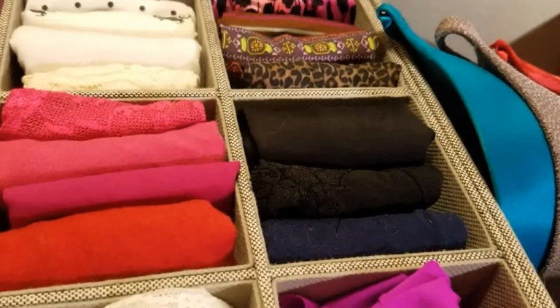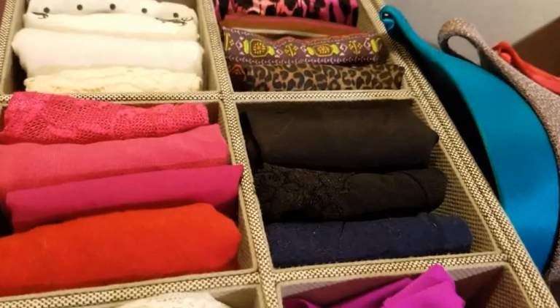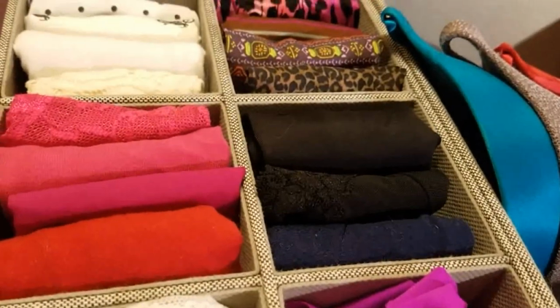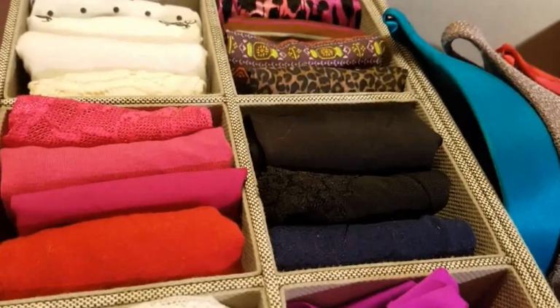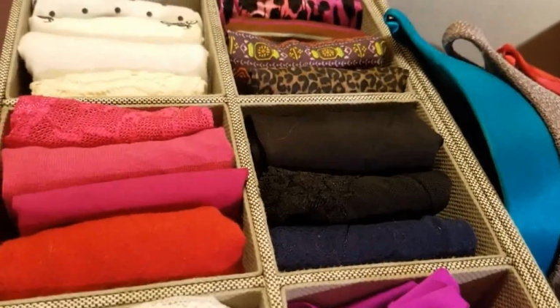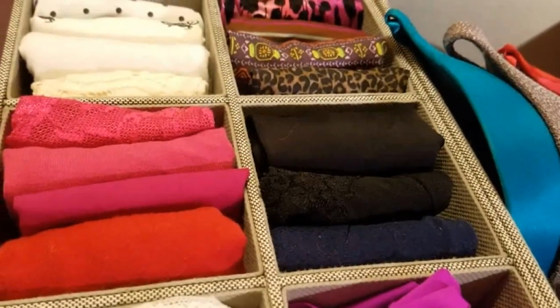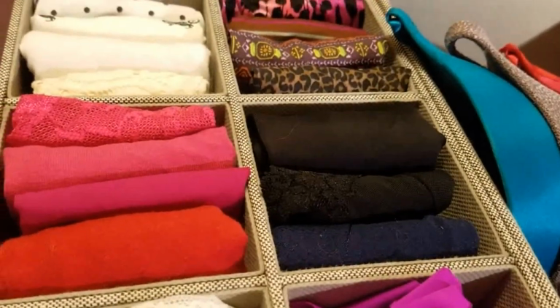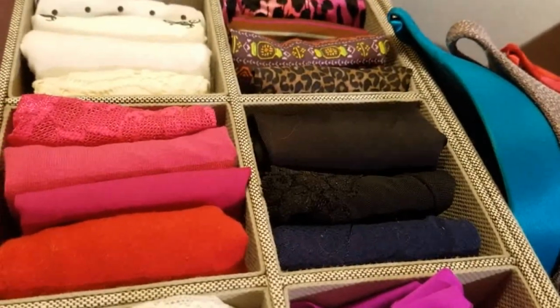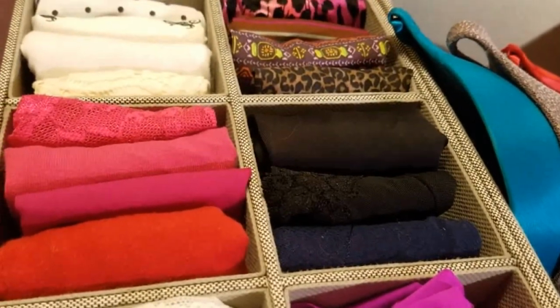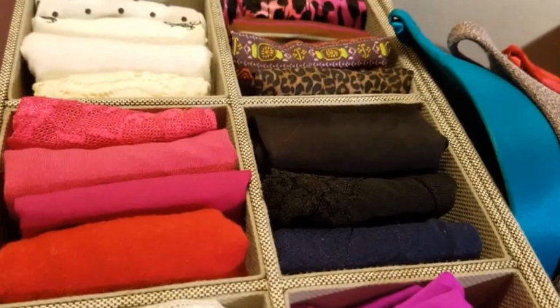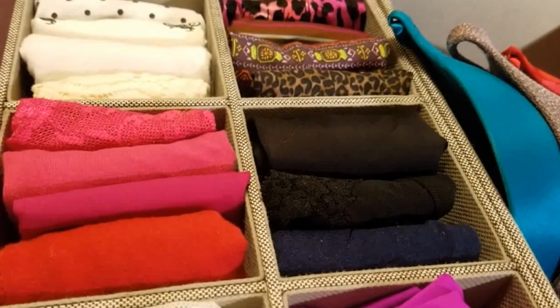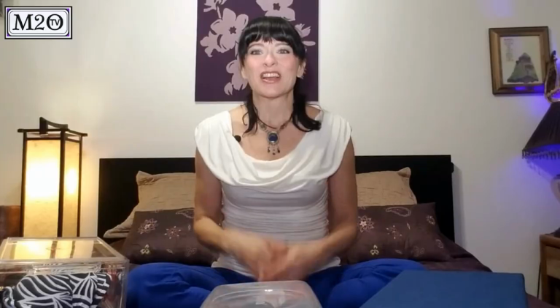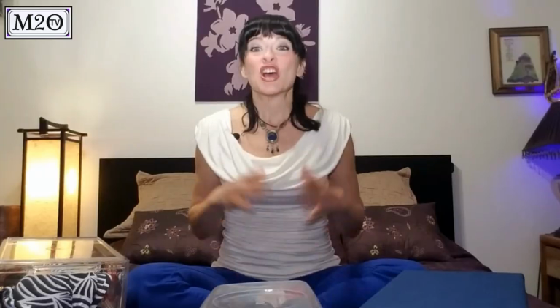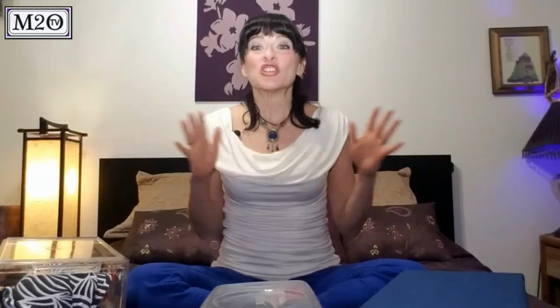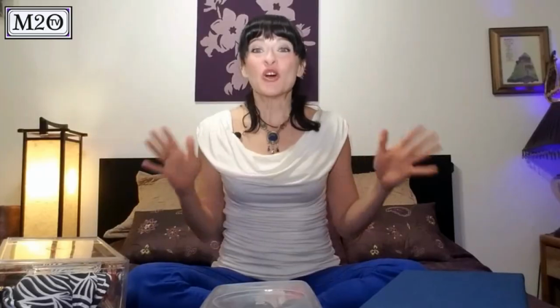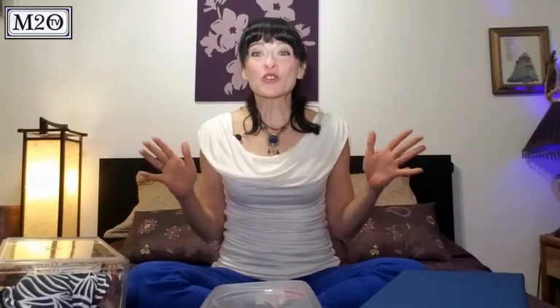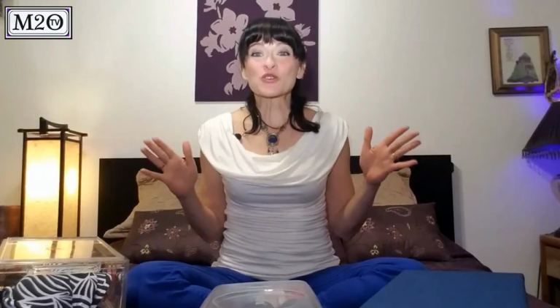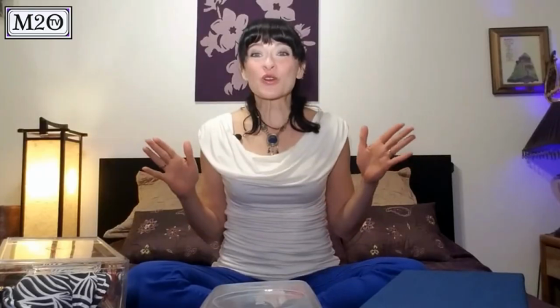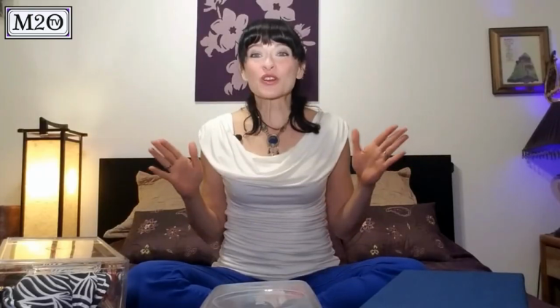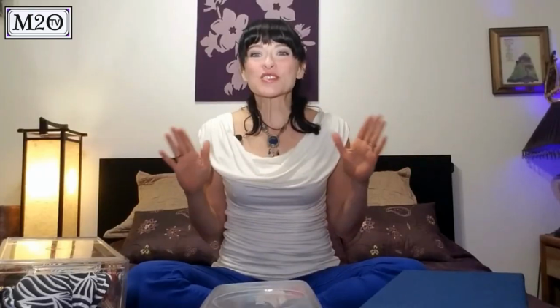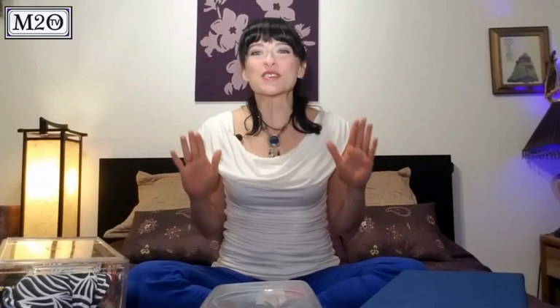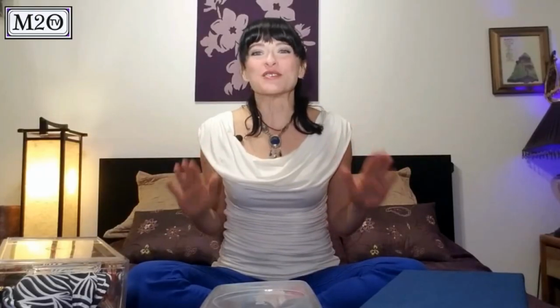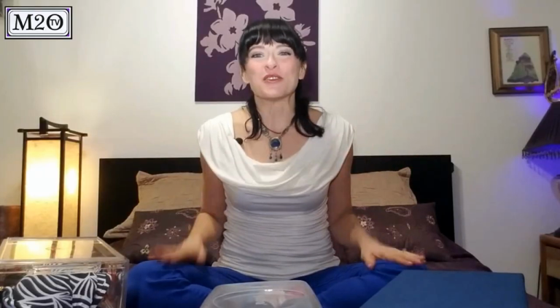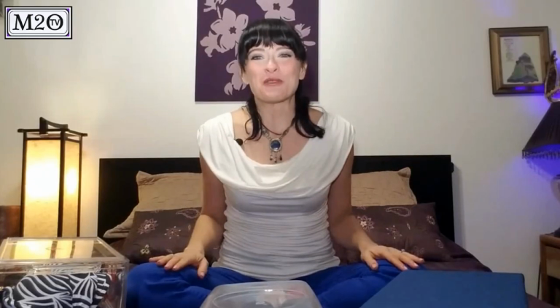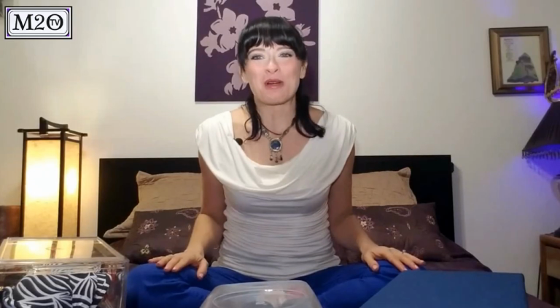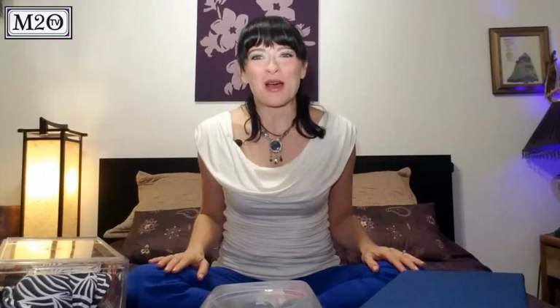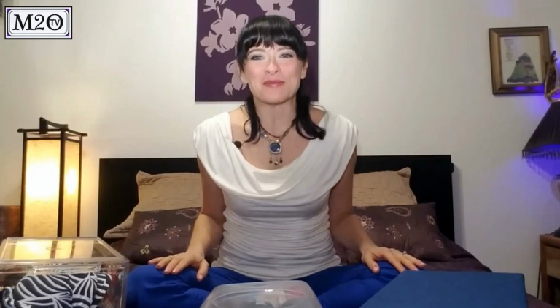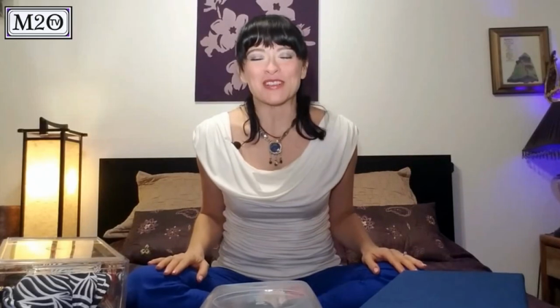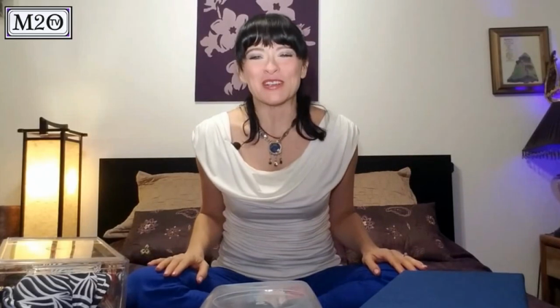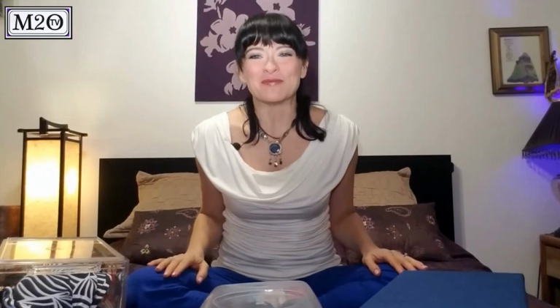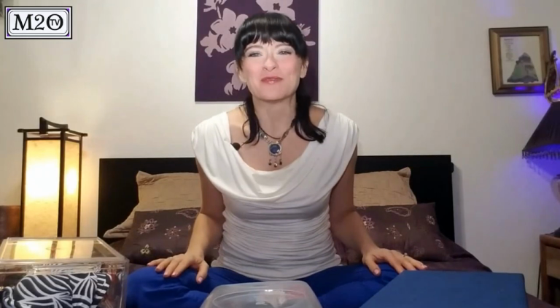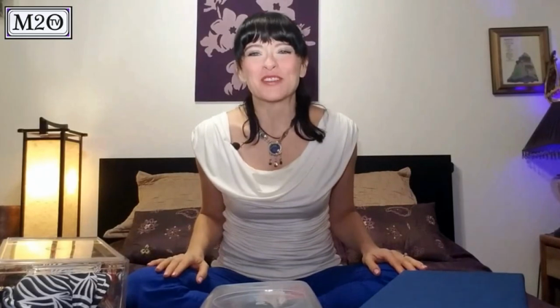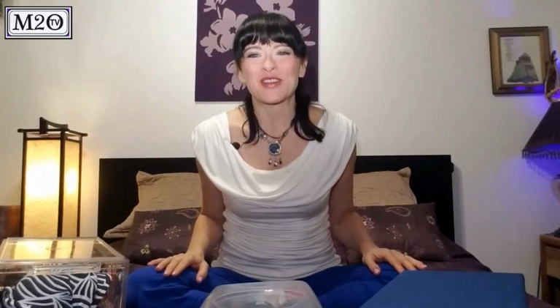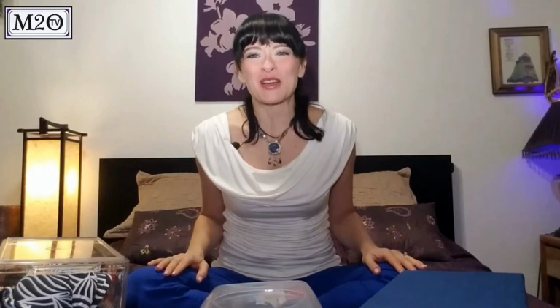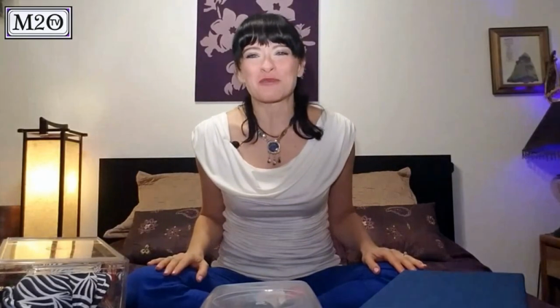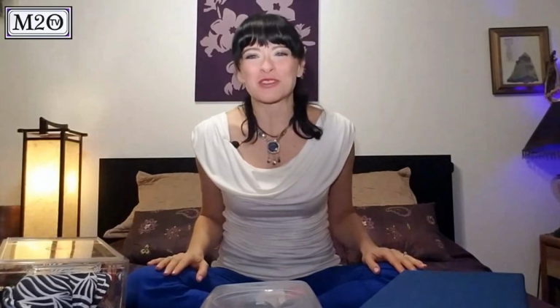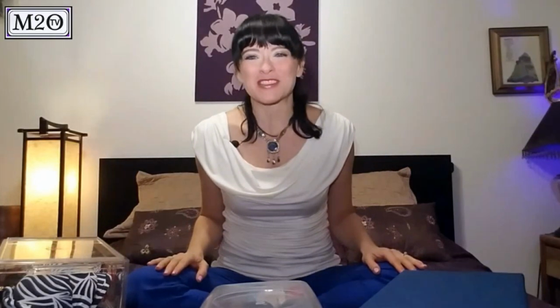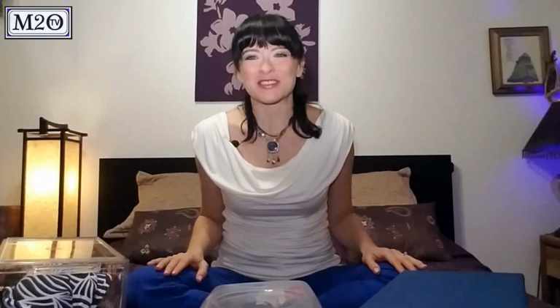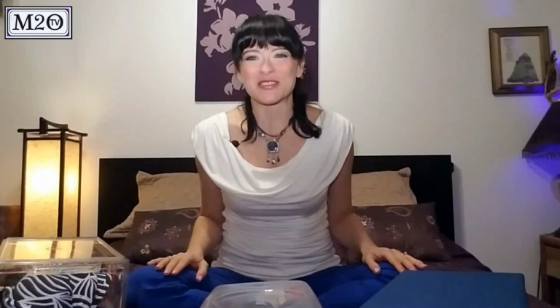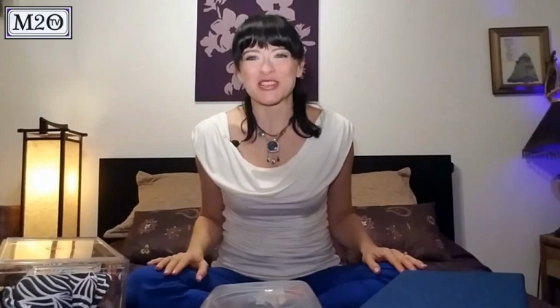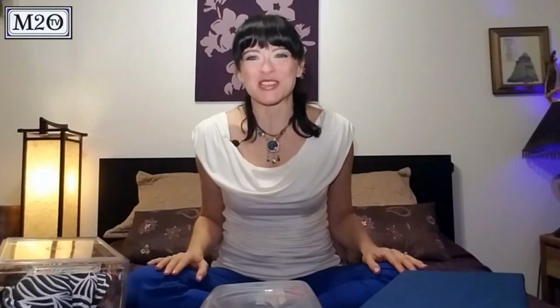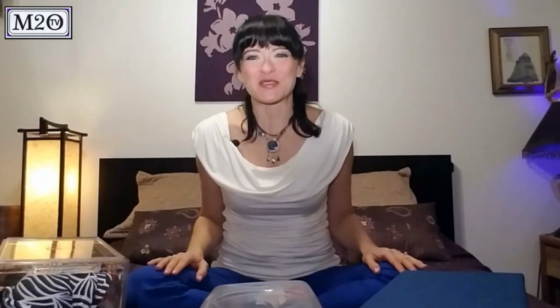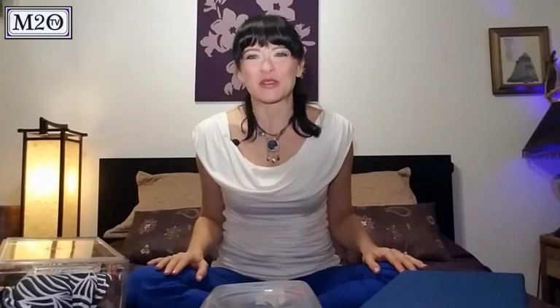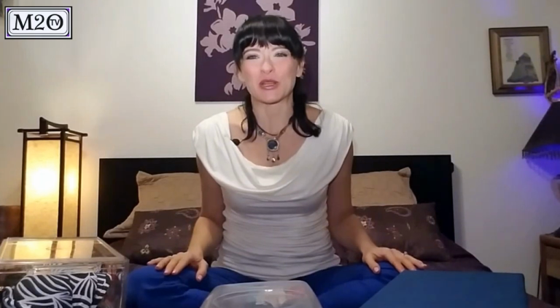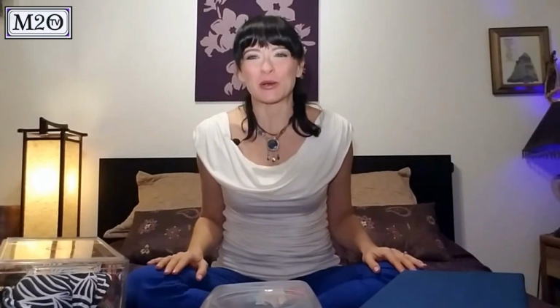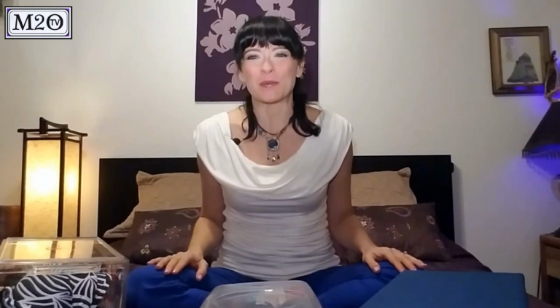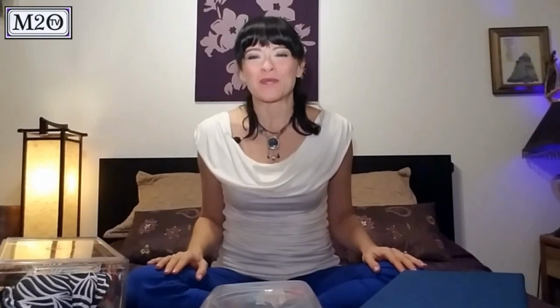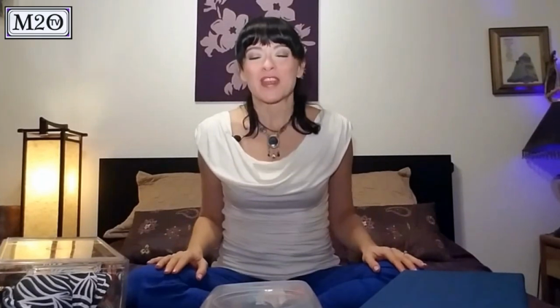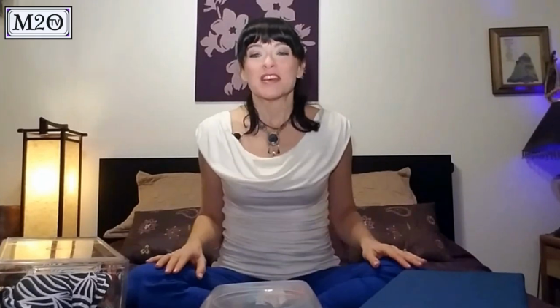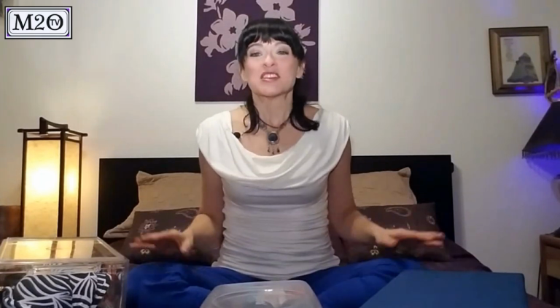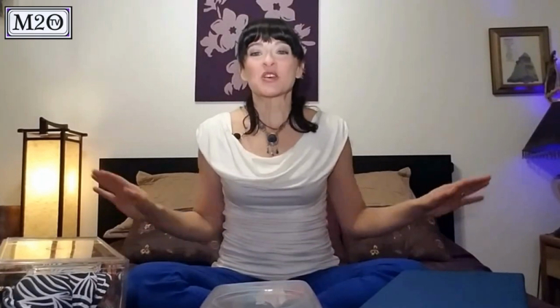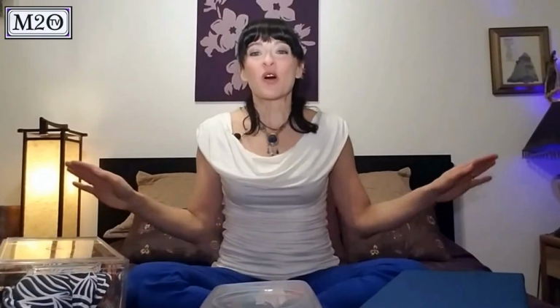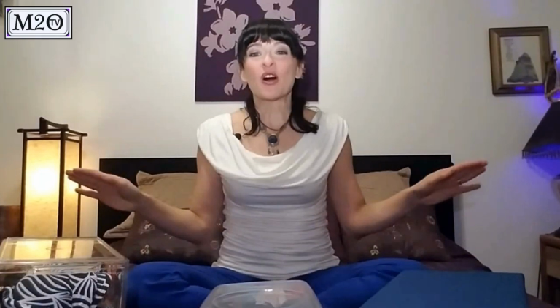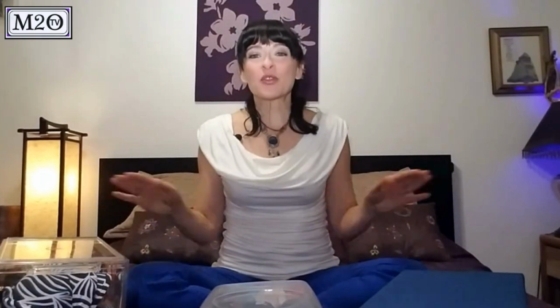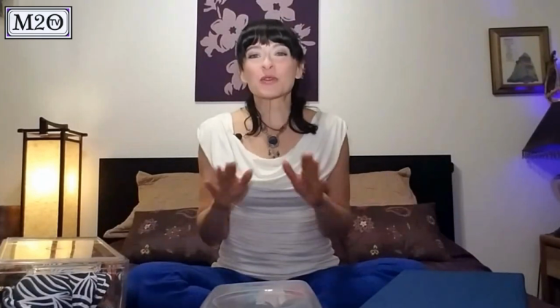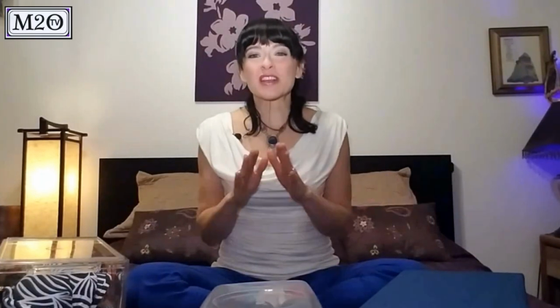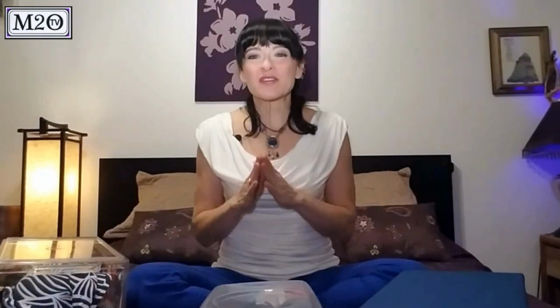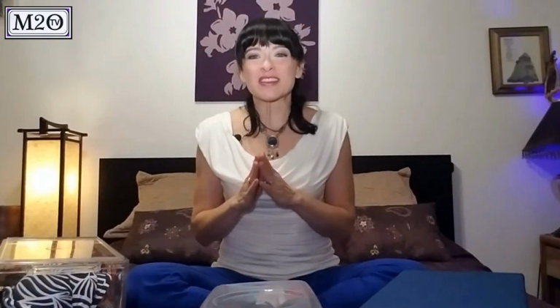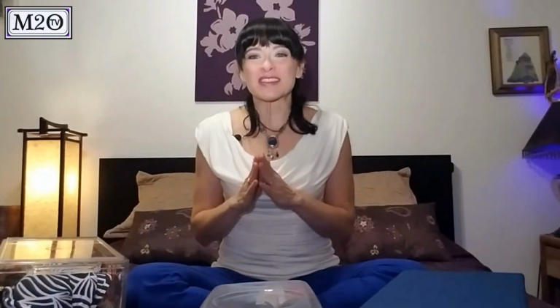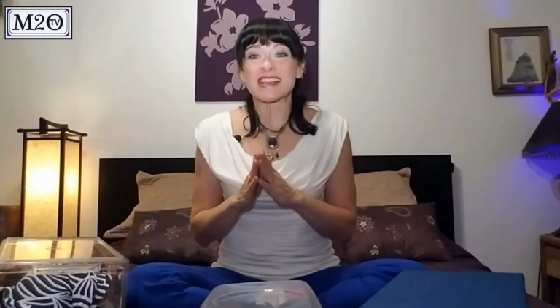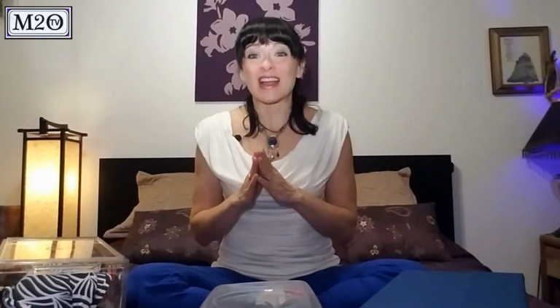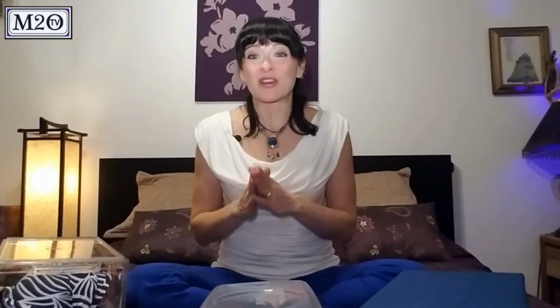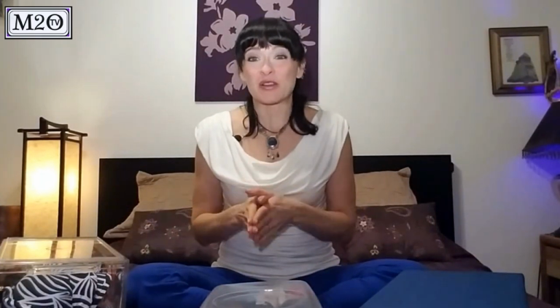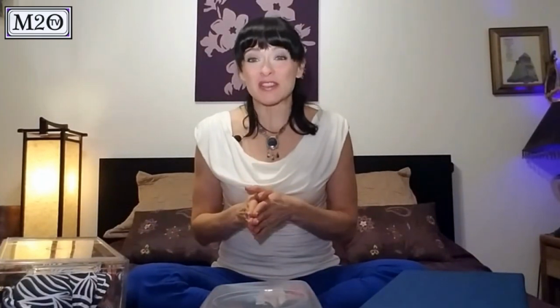If you don't have boxes like these, that's okay — try using shoe boxes instead. You can even line them with pretty paper and make them really nice.